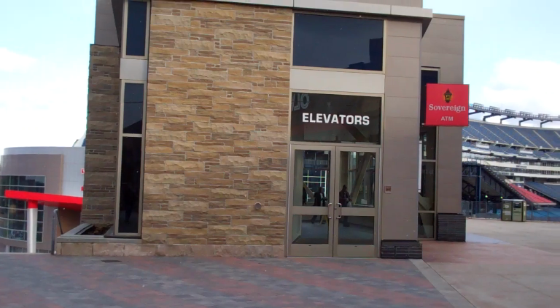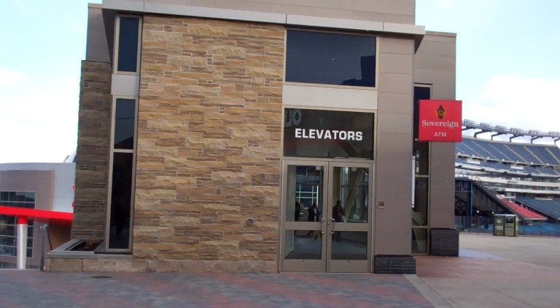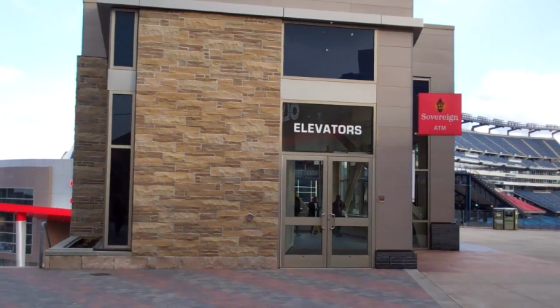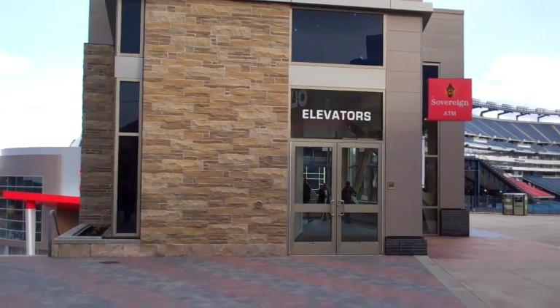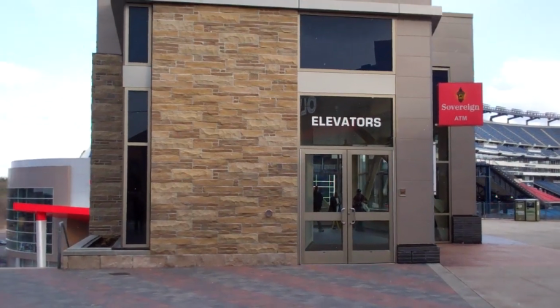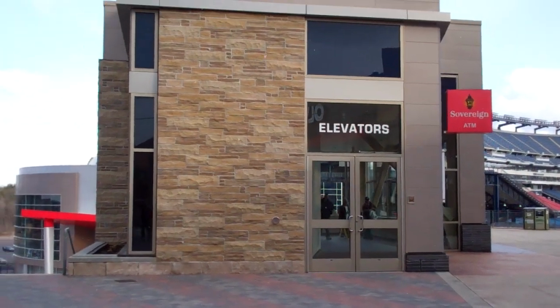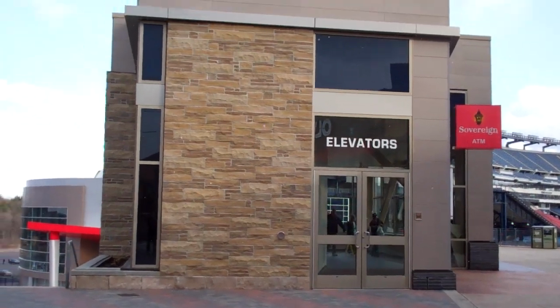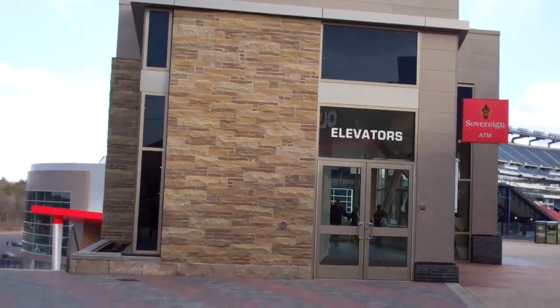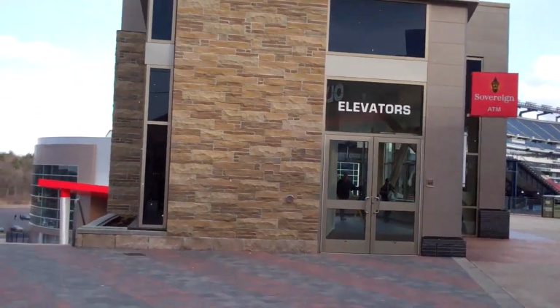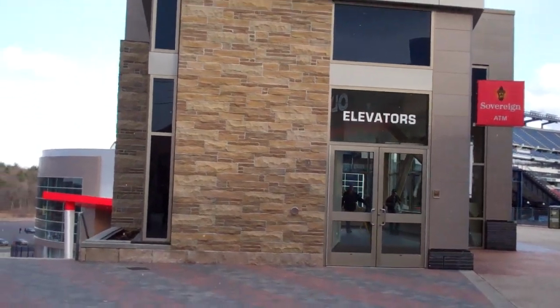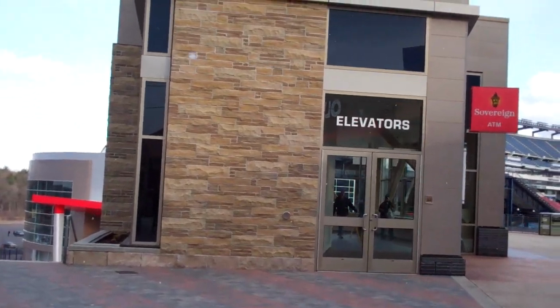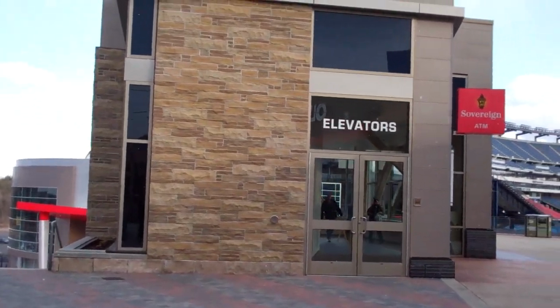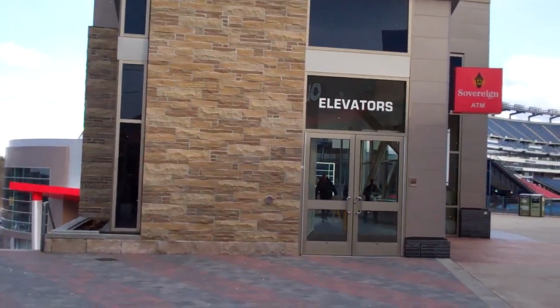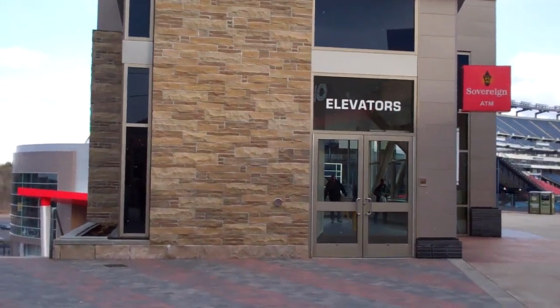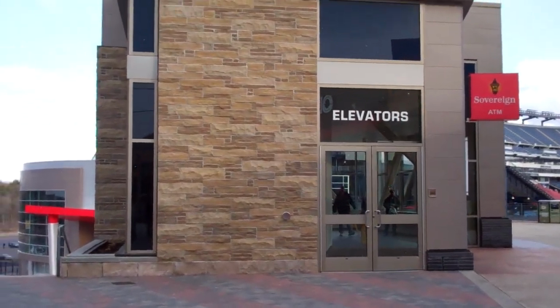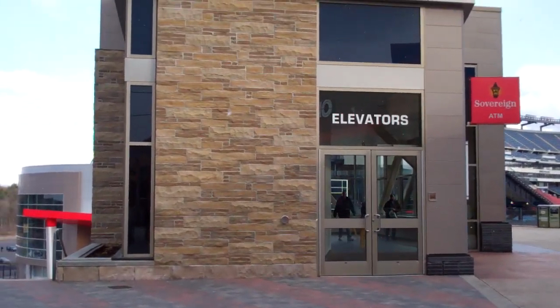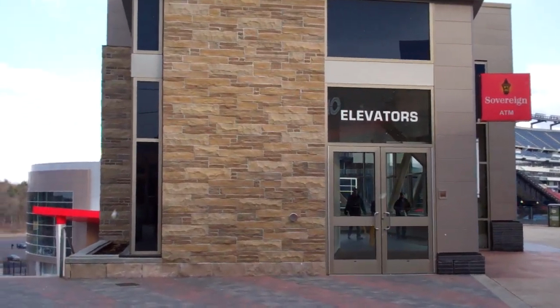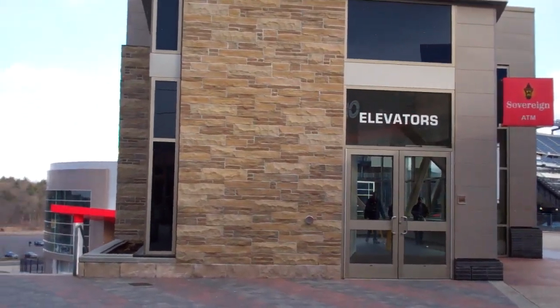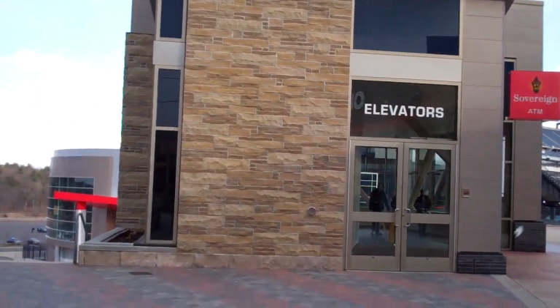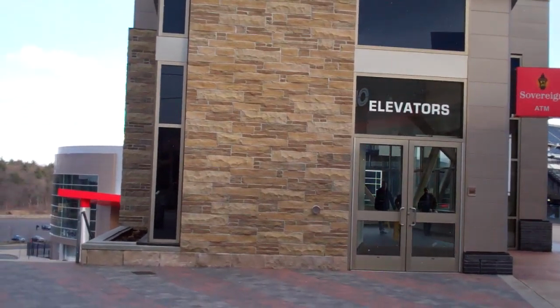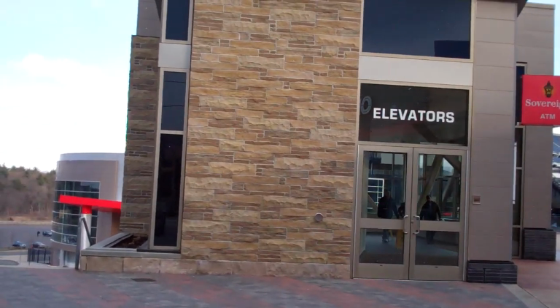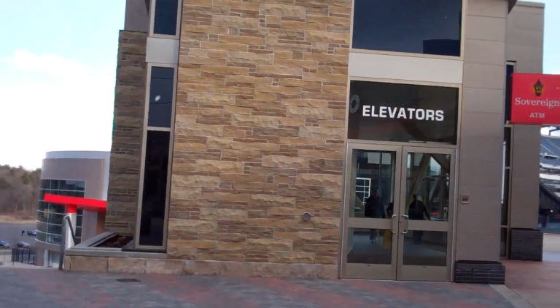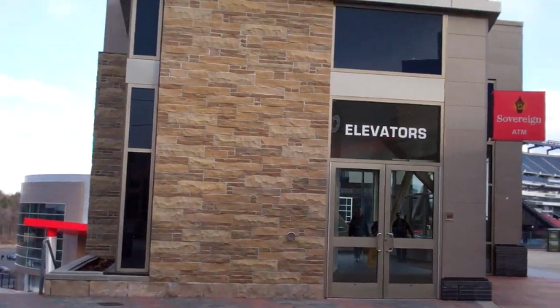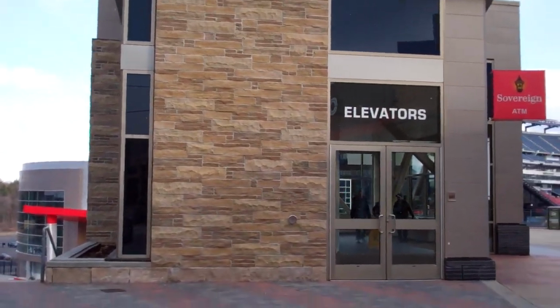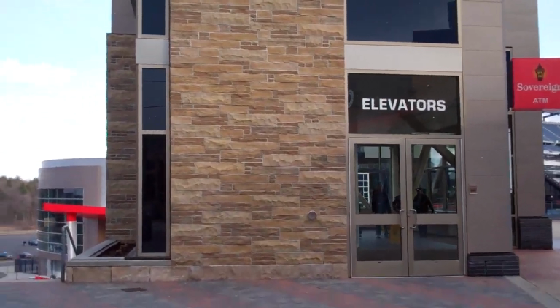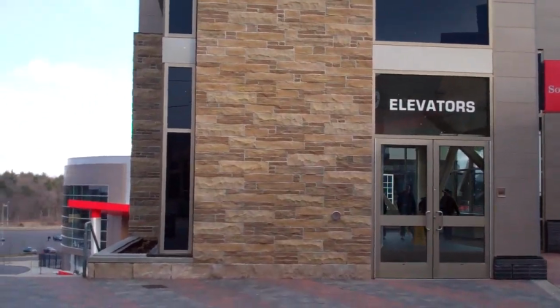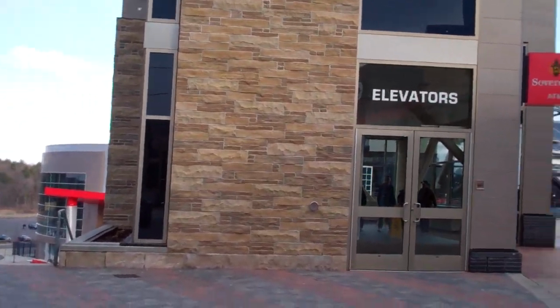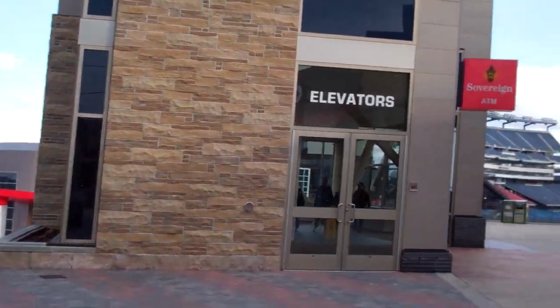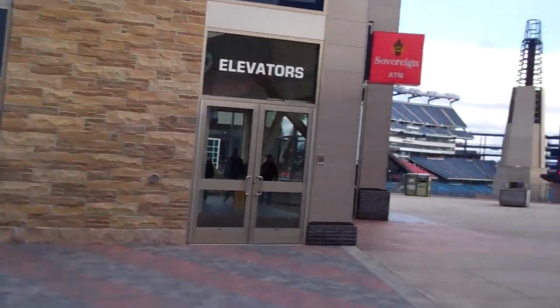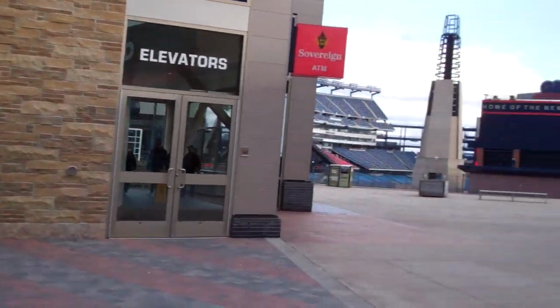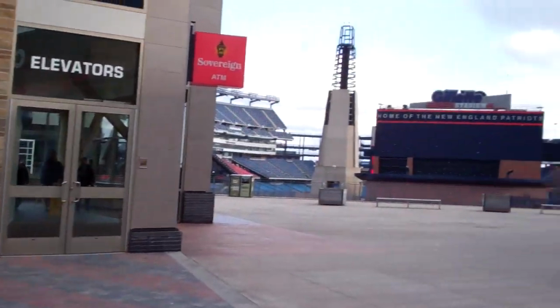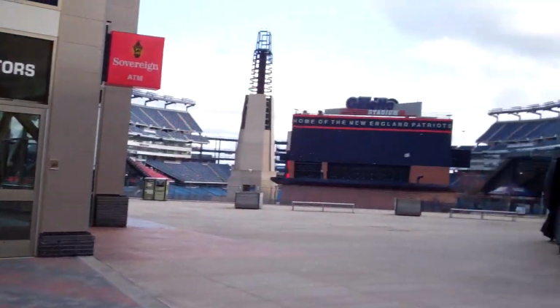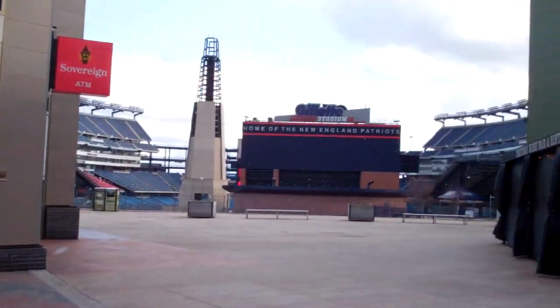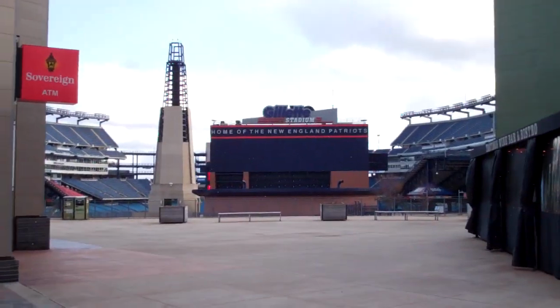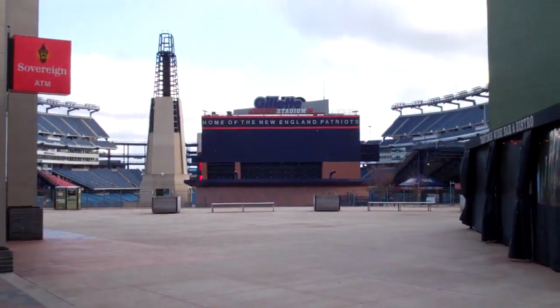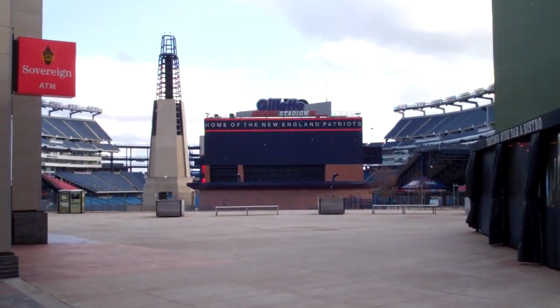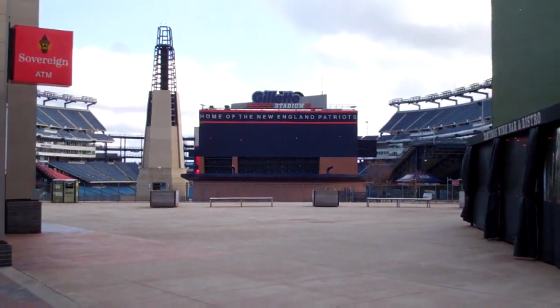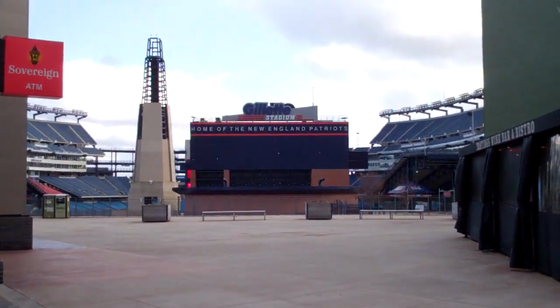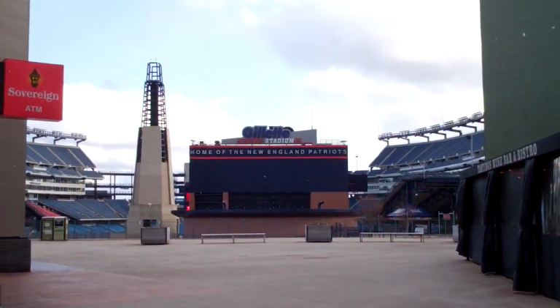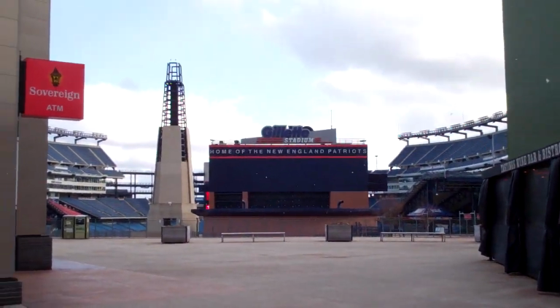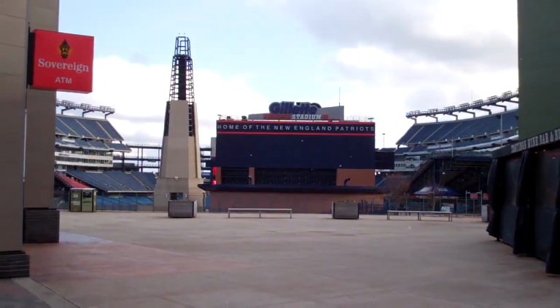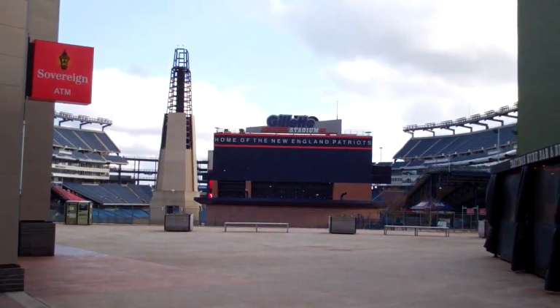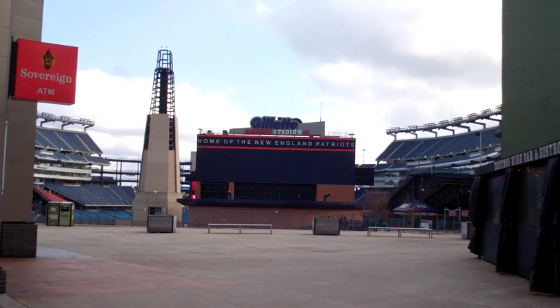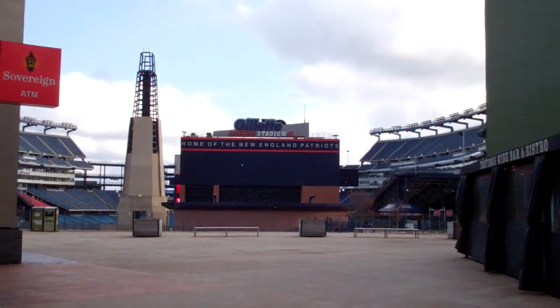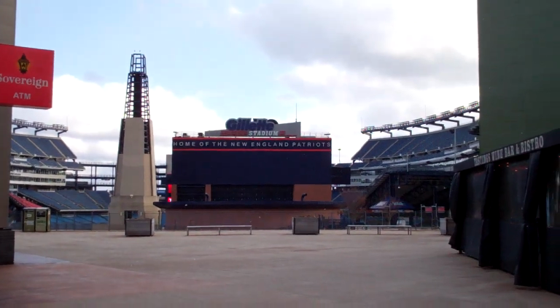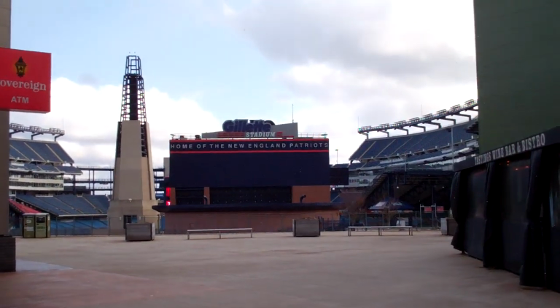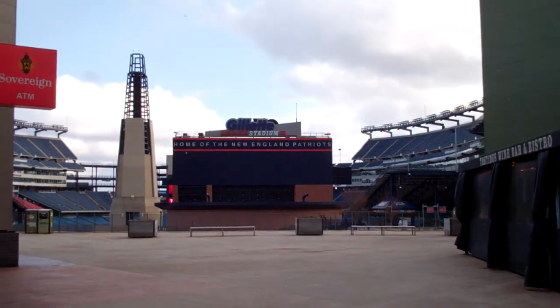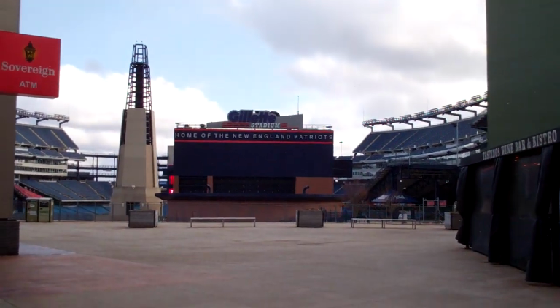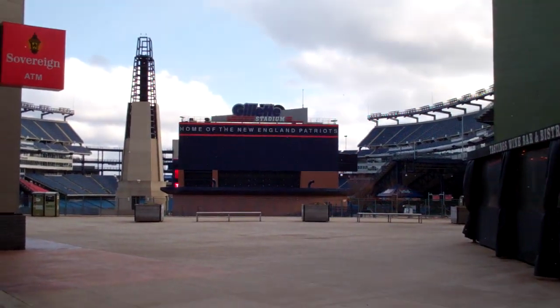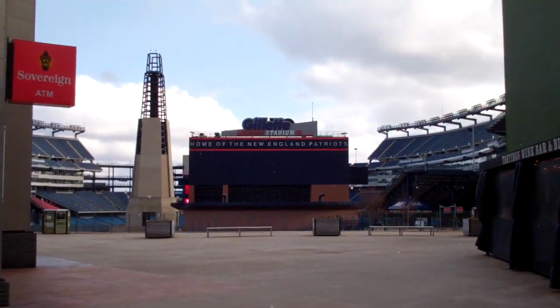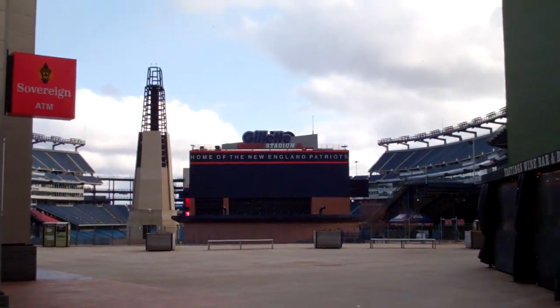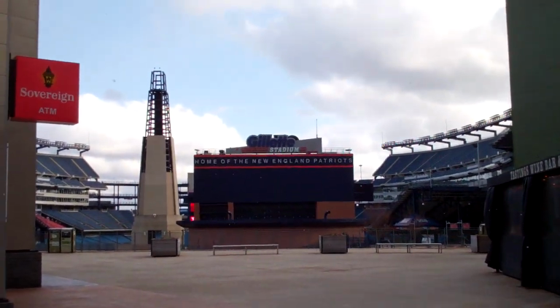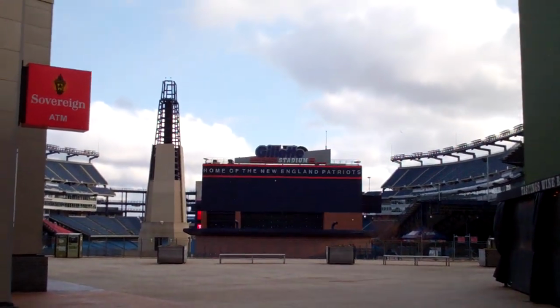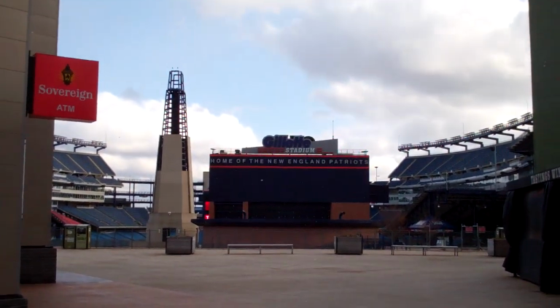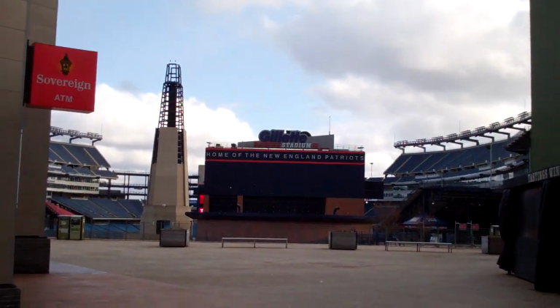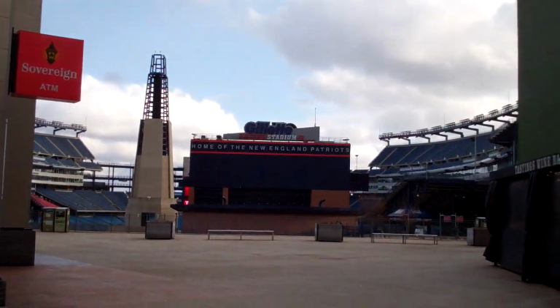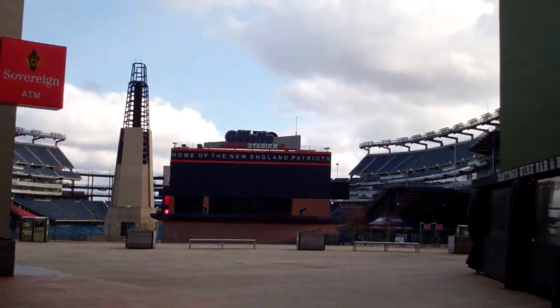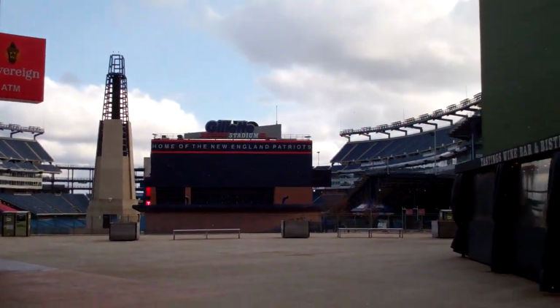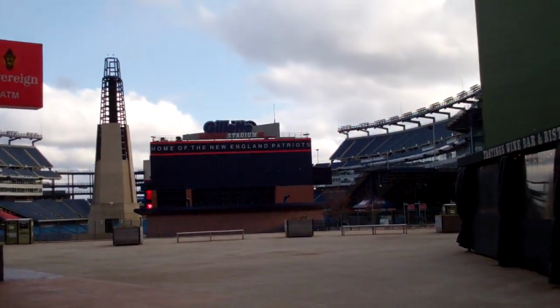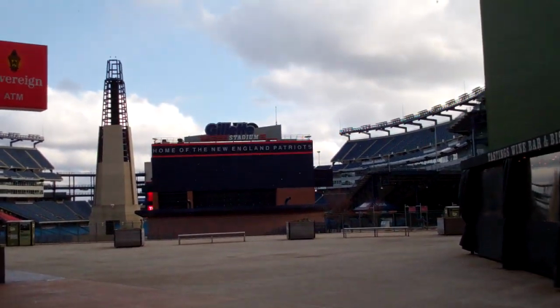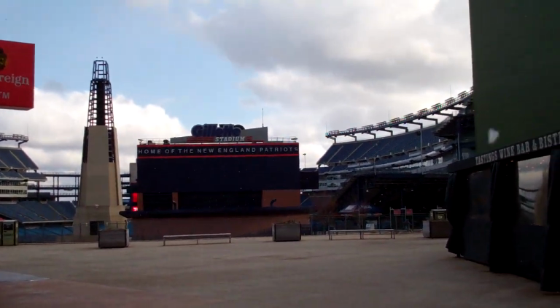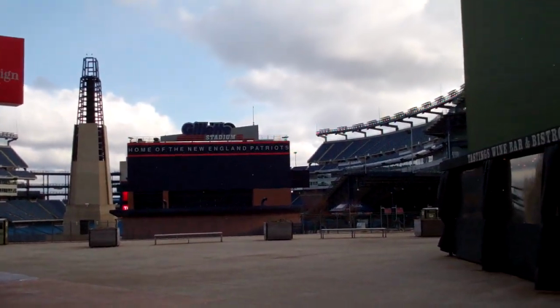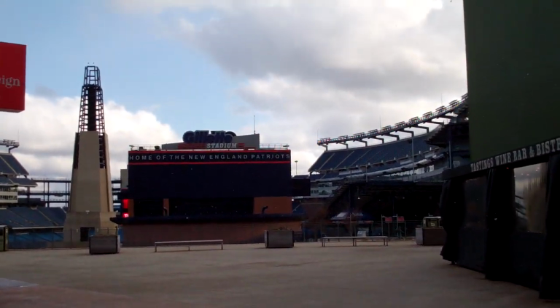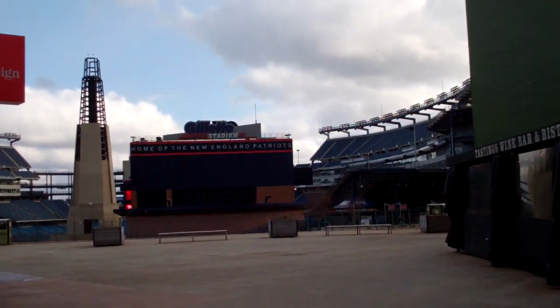We're here at Patriot Place, Foxborough, Mass. There's Gillette Stadium, home of the New England Patriots, a team everyone loves to hate.